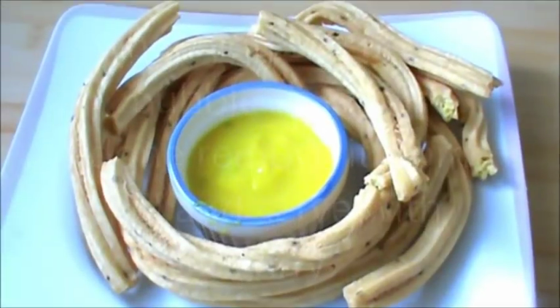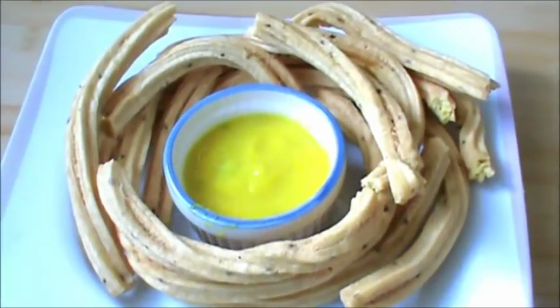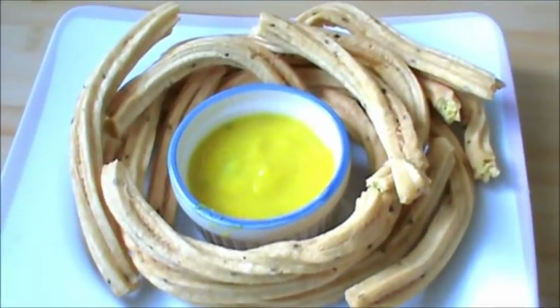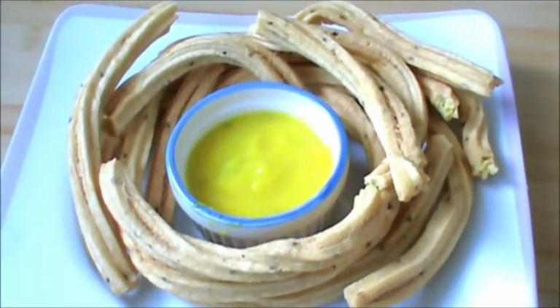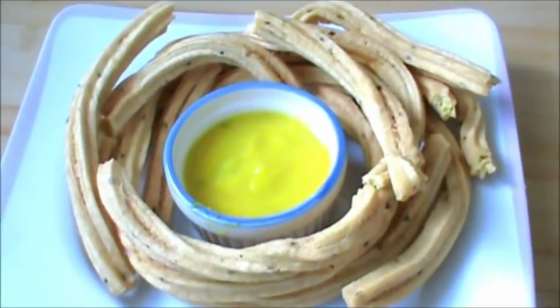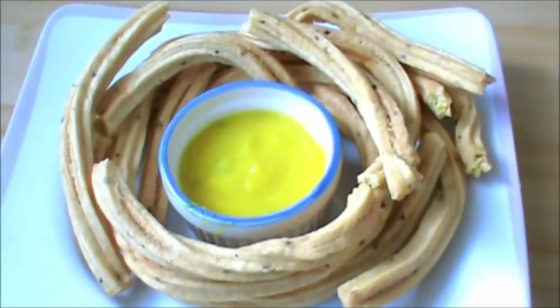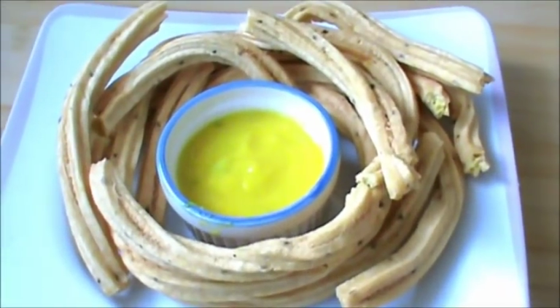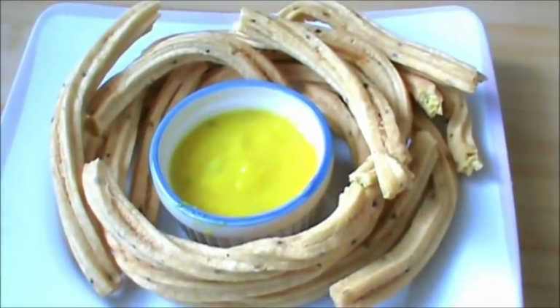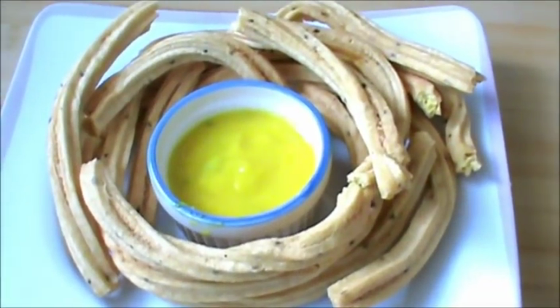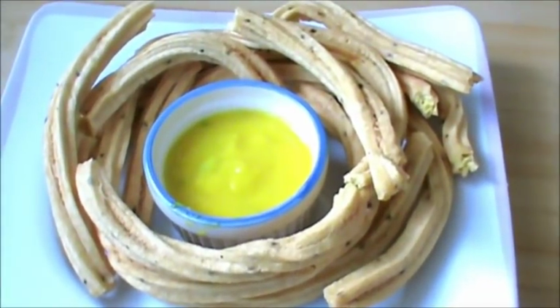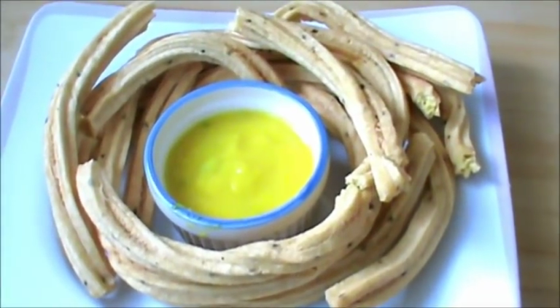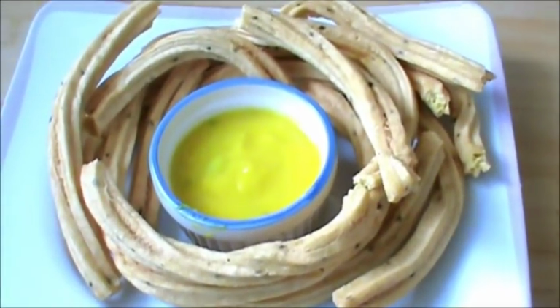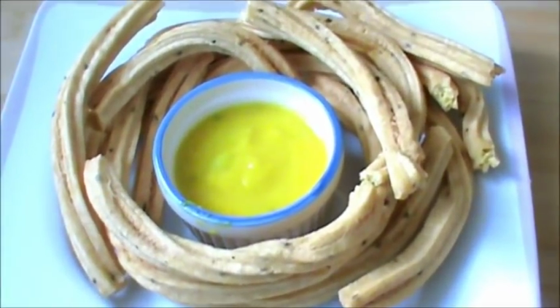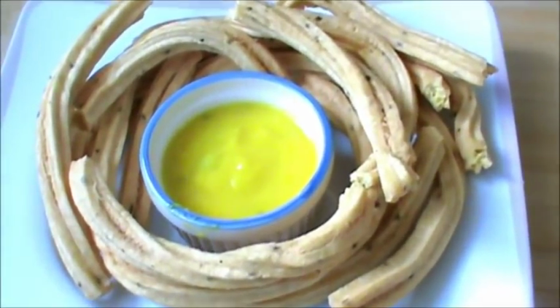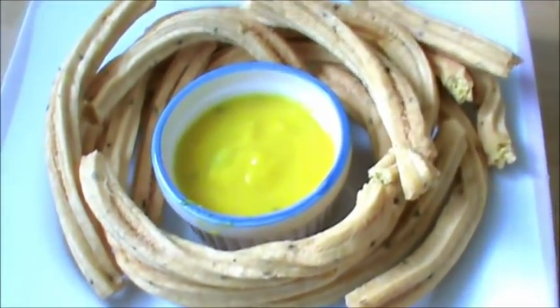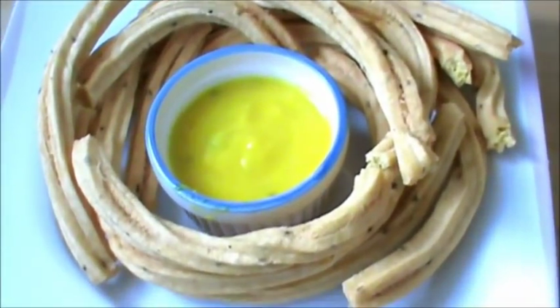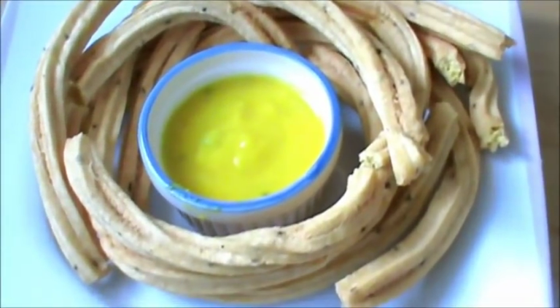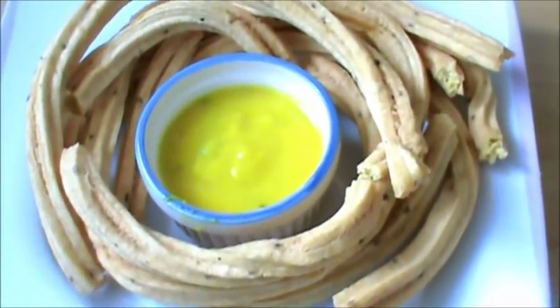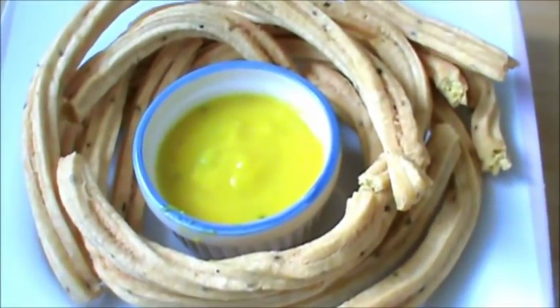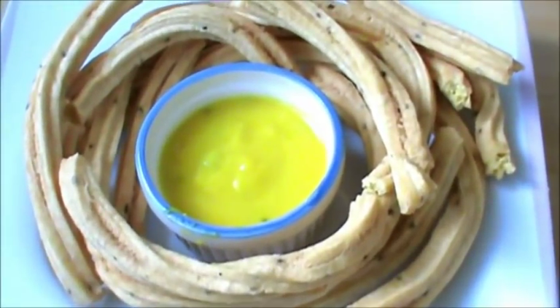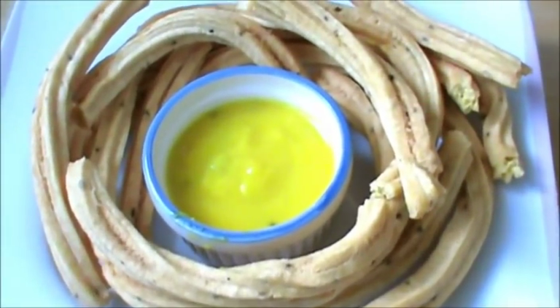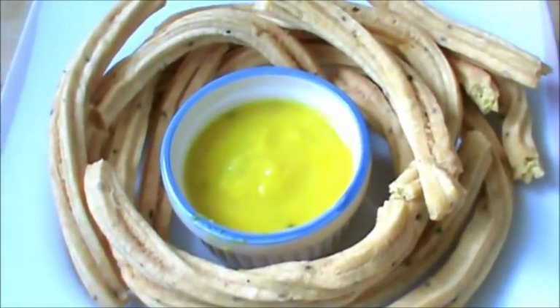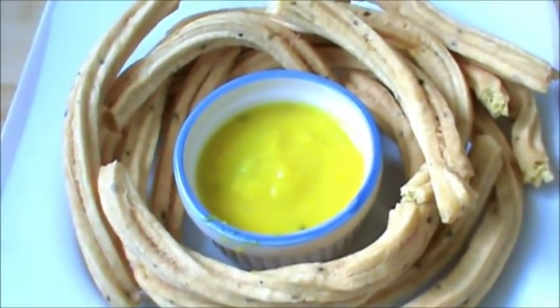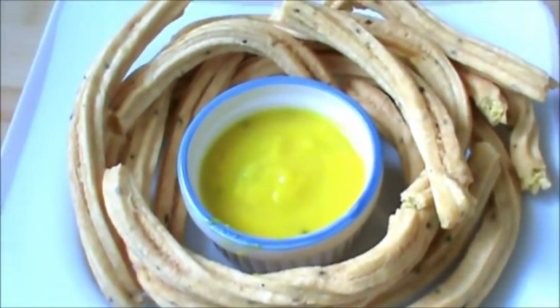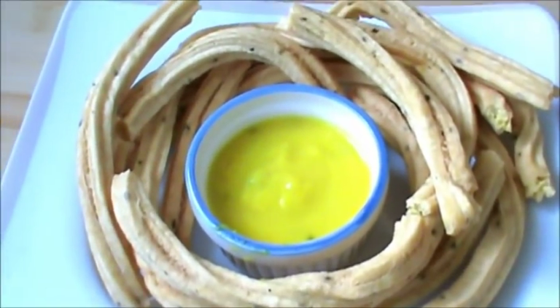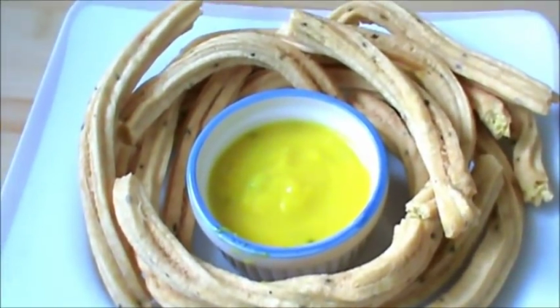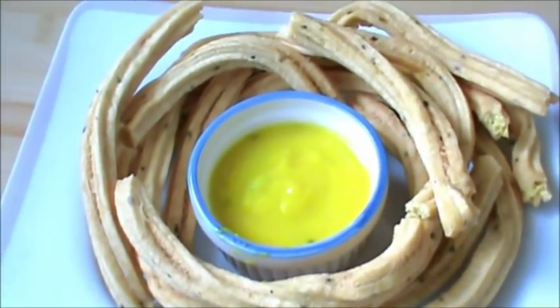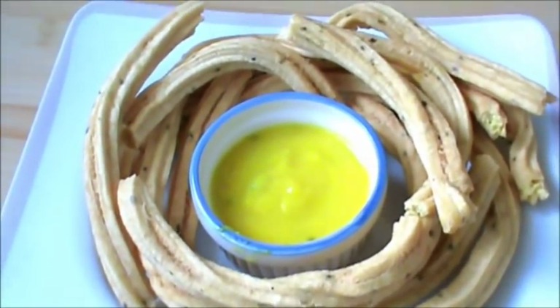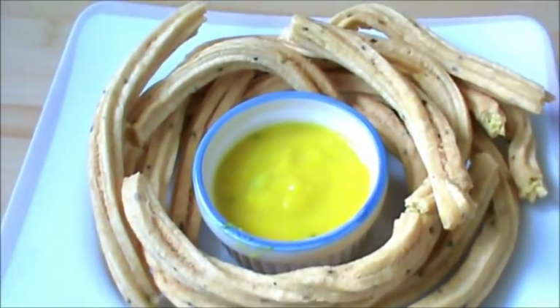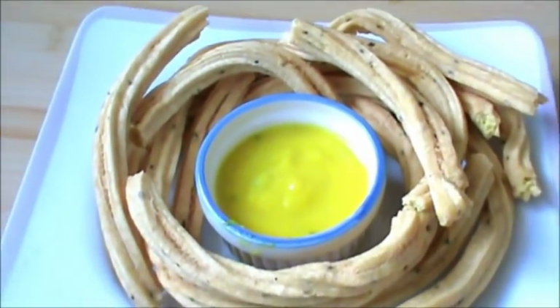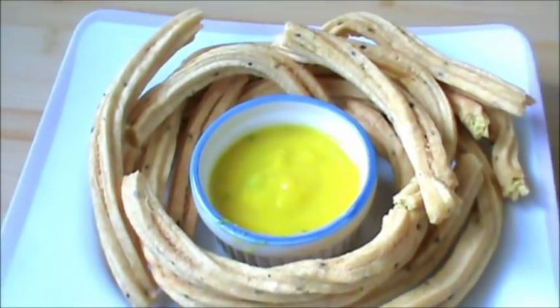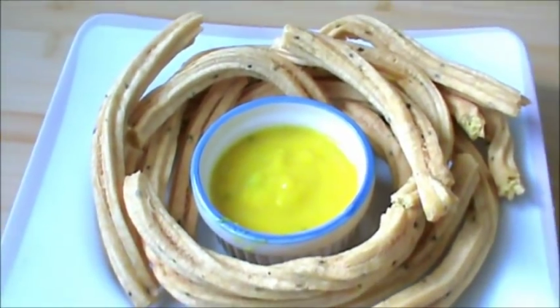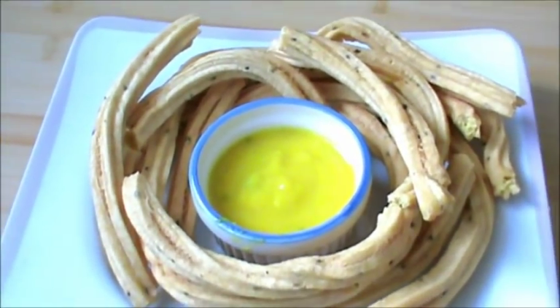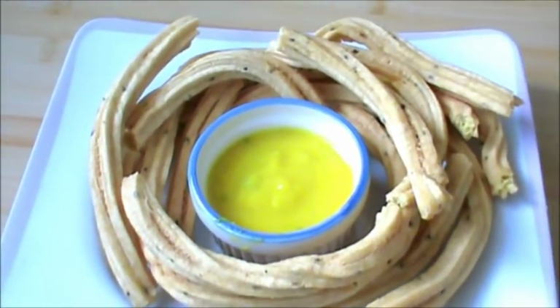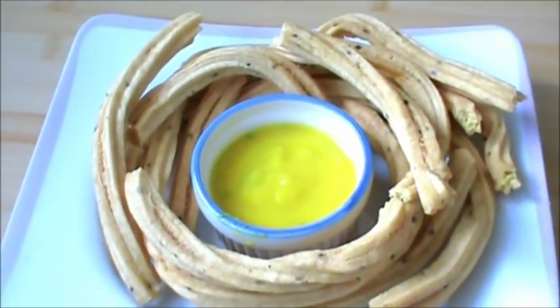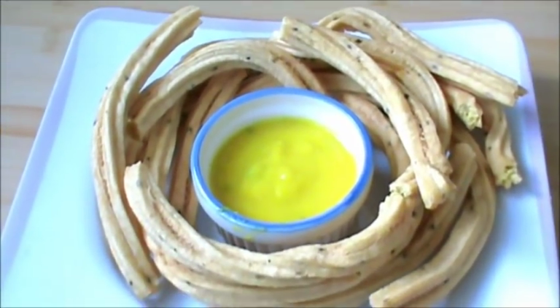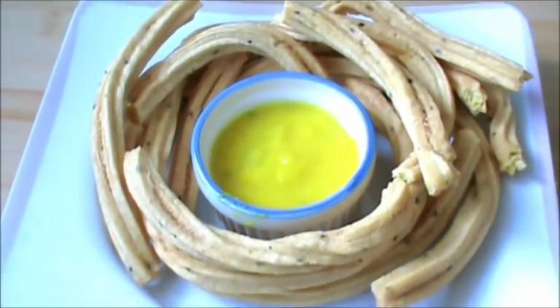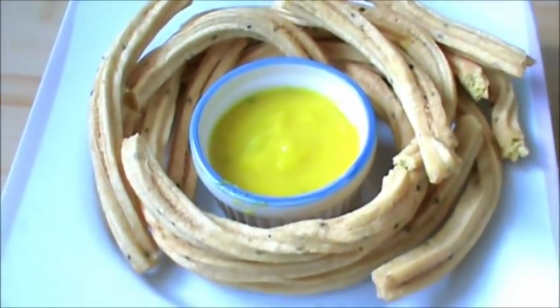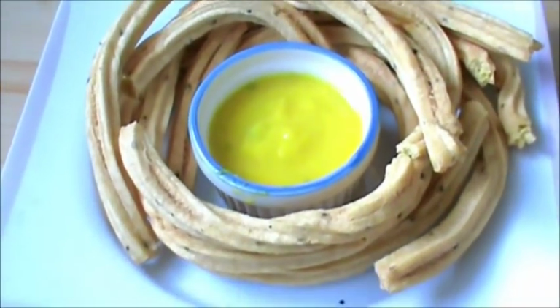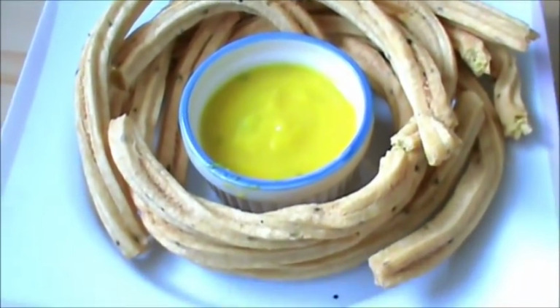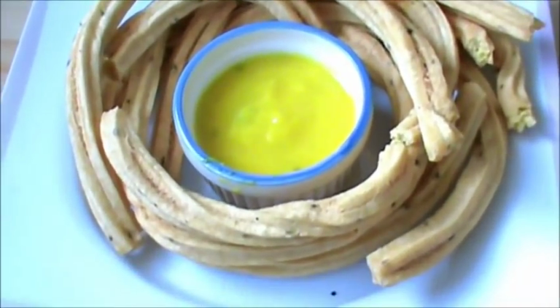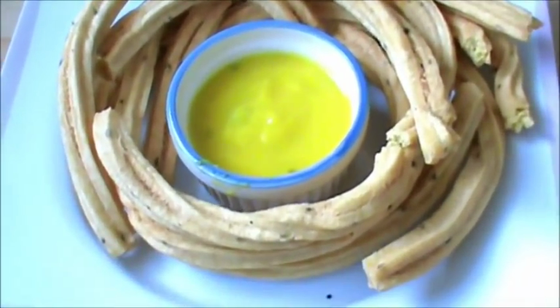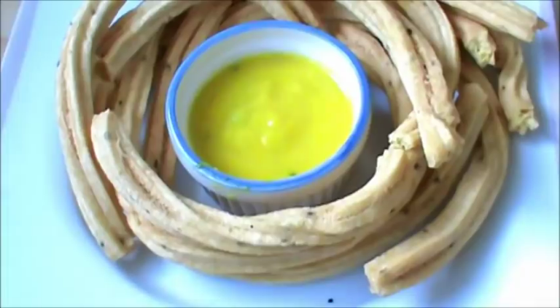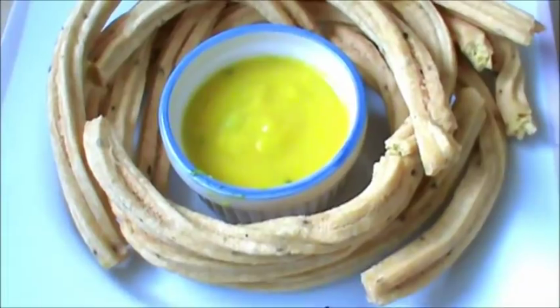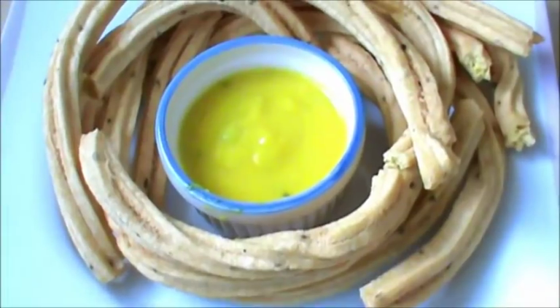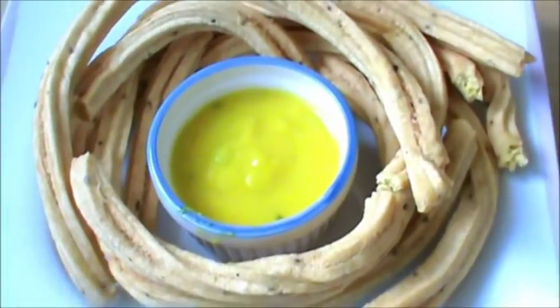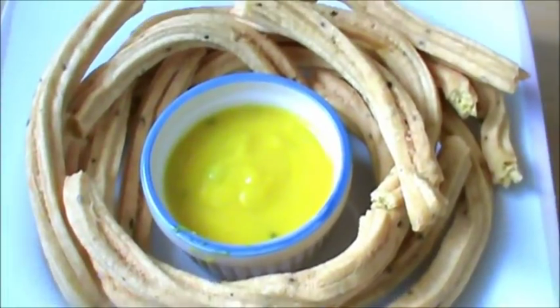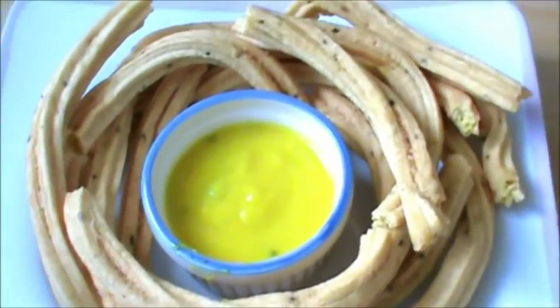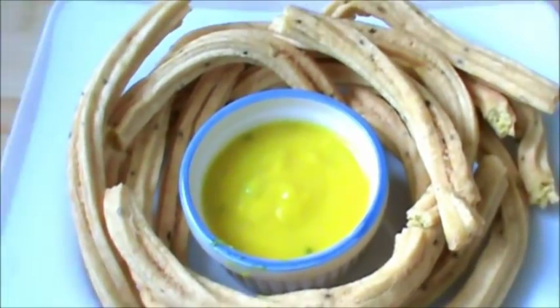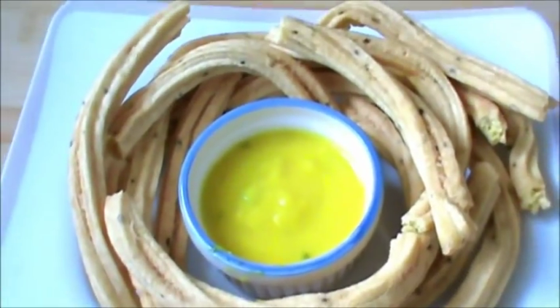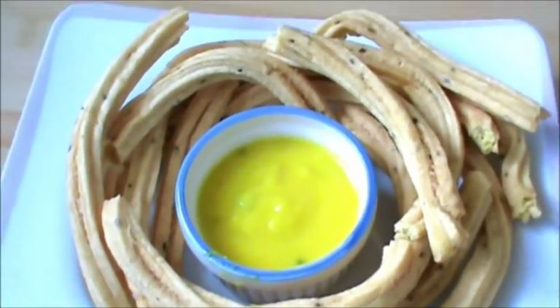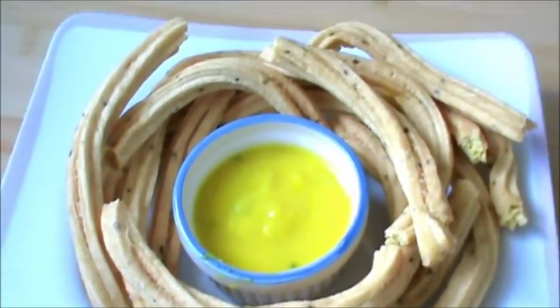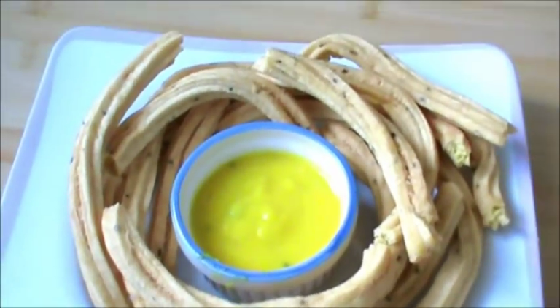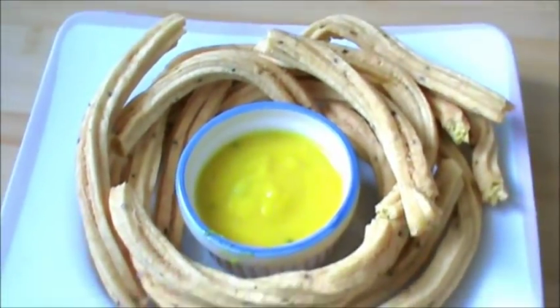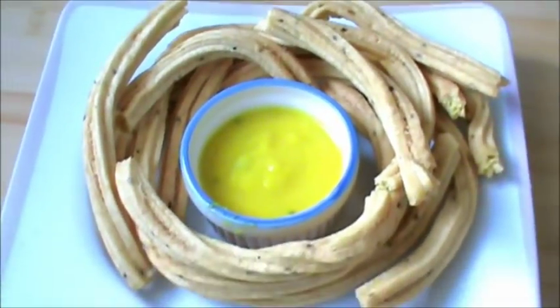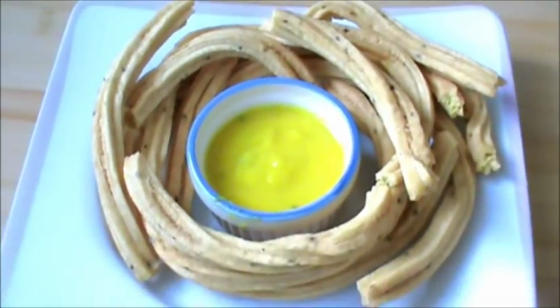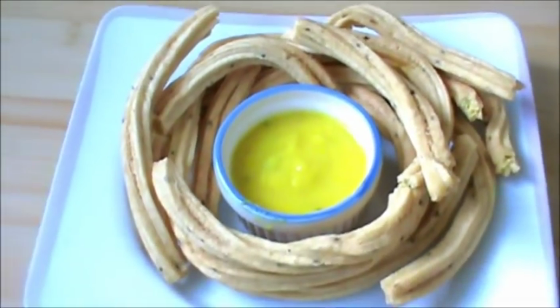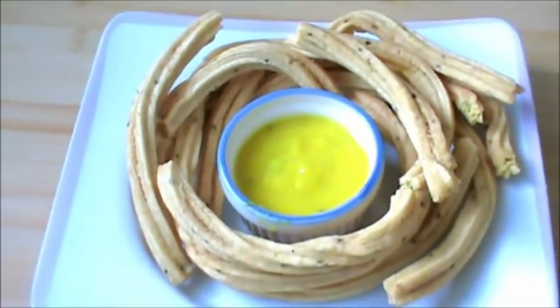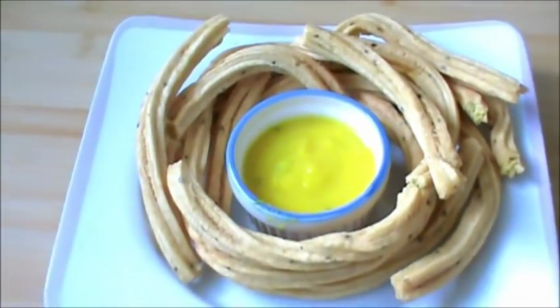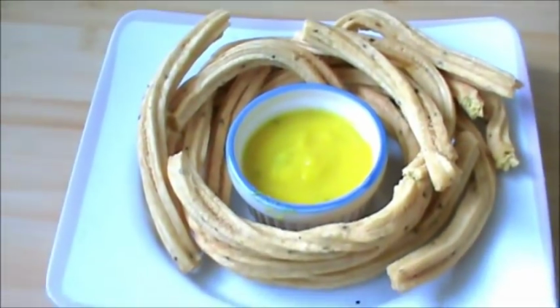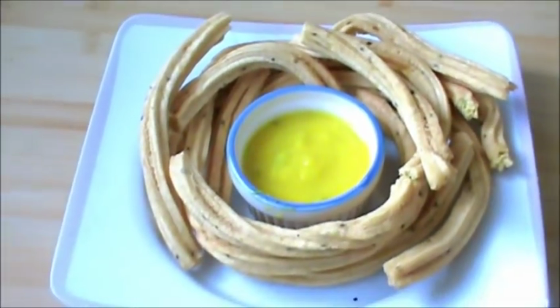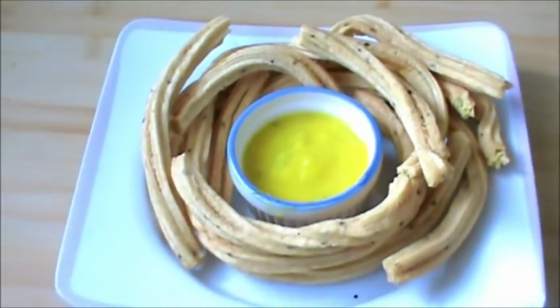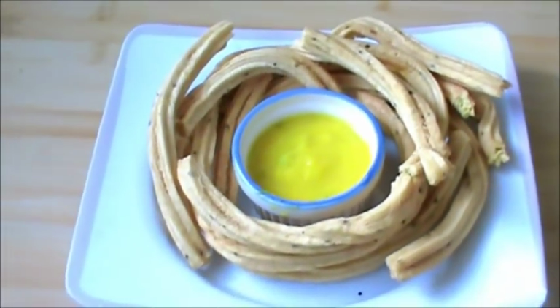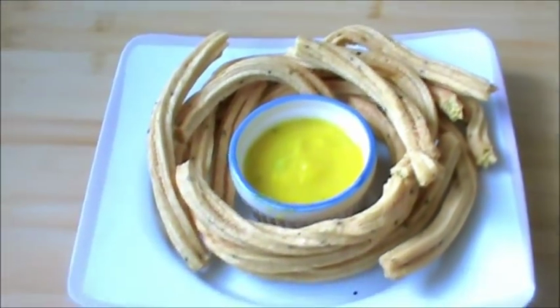You can see the gathya is ready. Now you can serve this with curry or sambaro, or with green chilli.